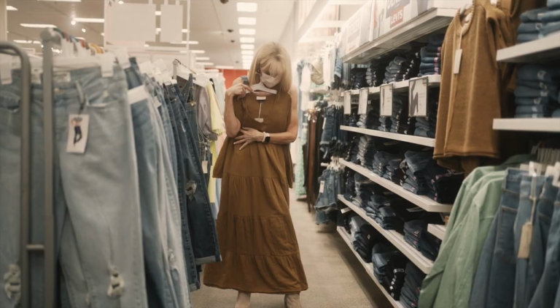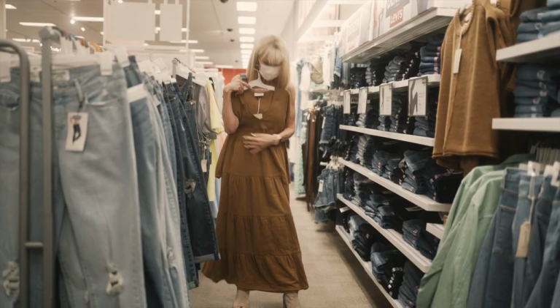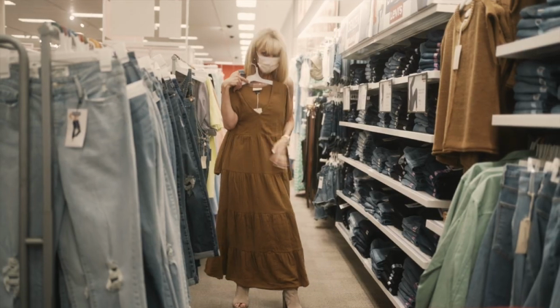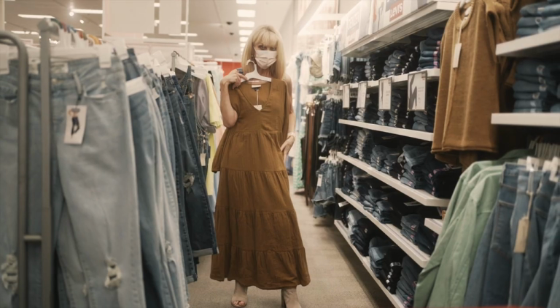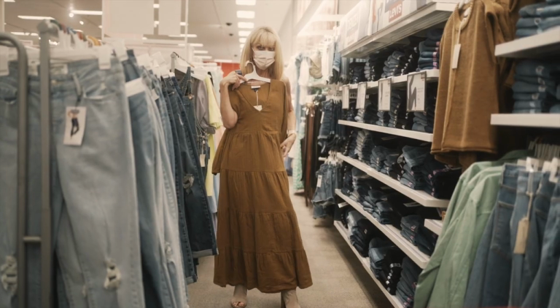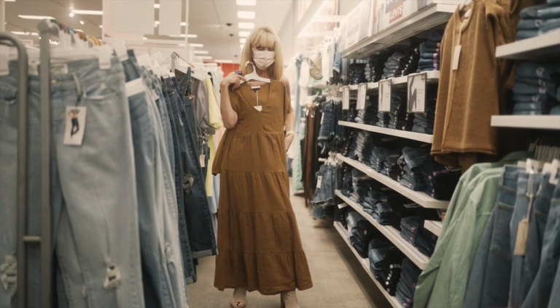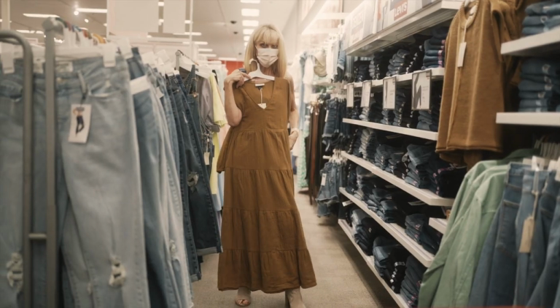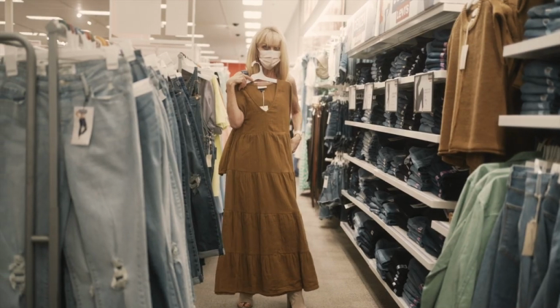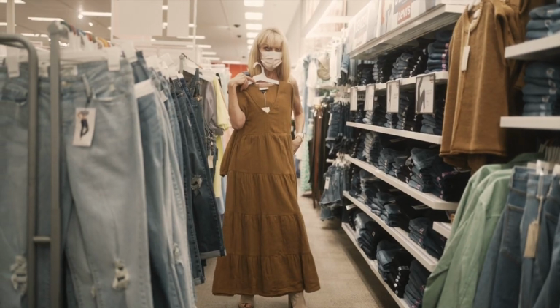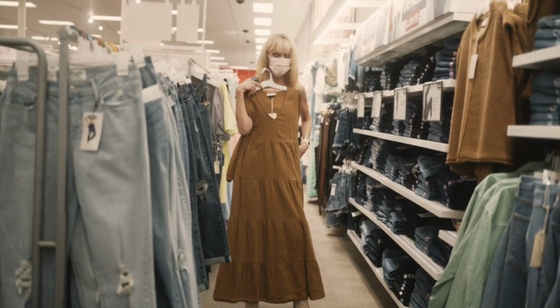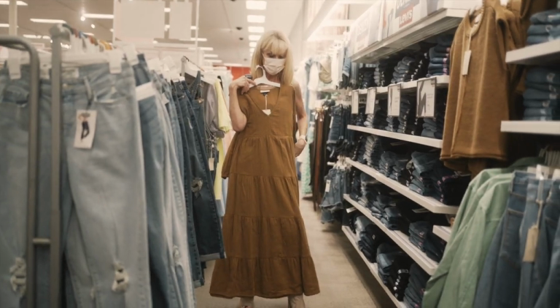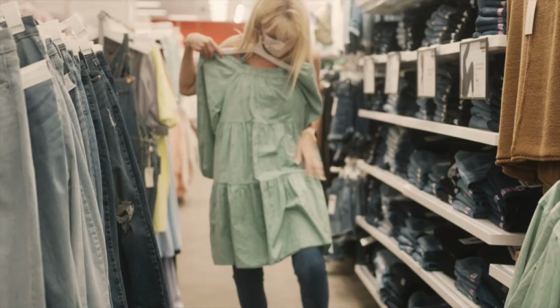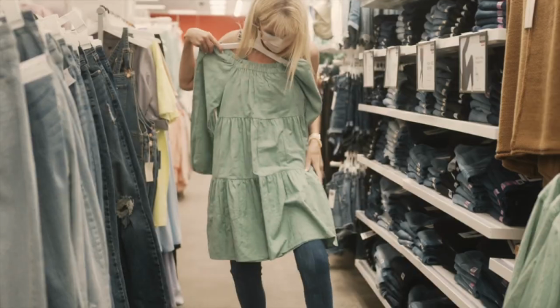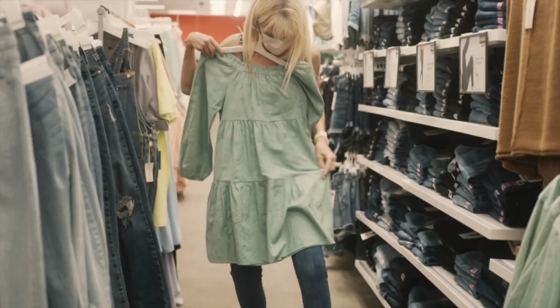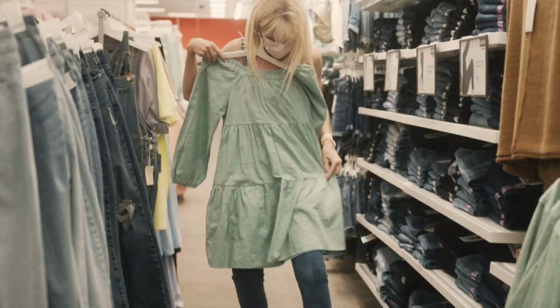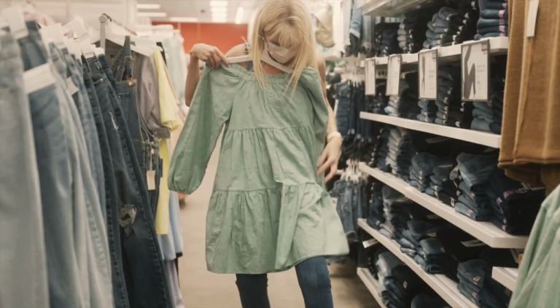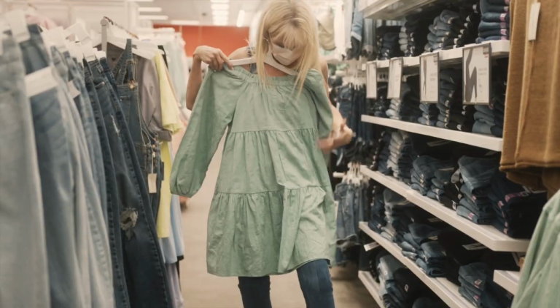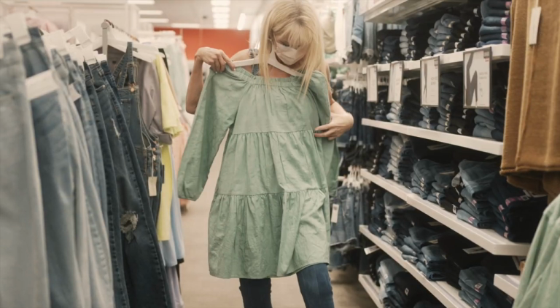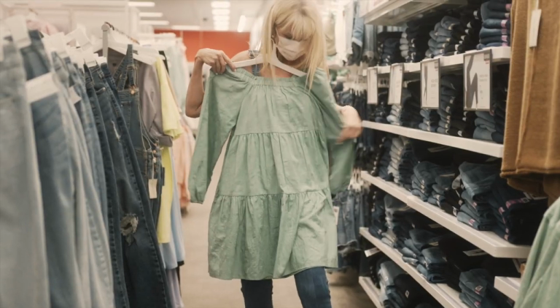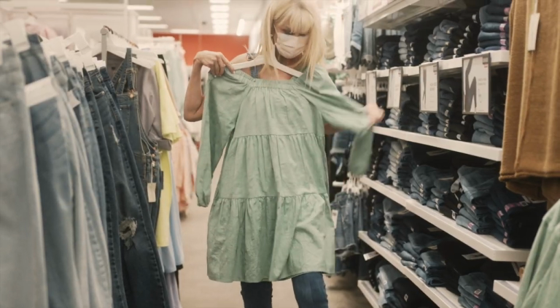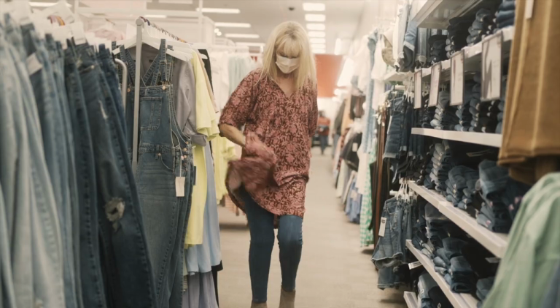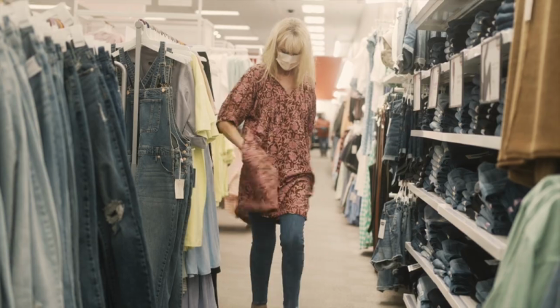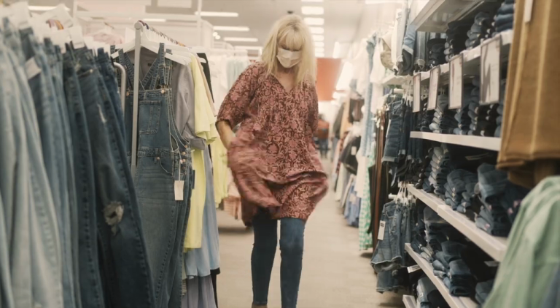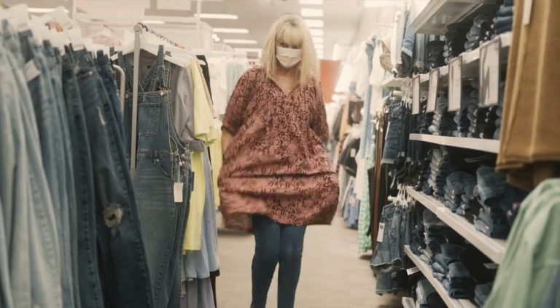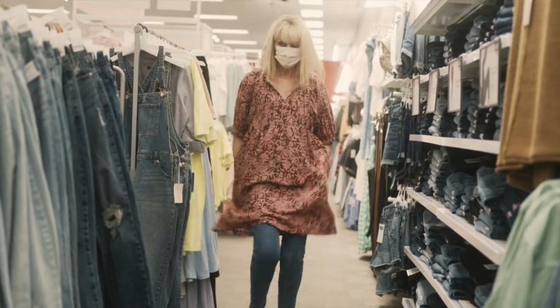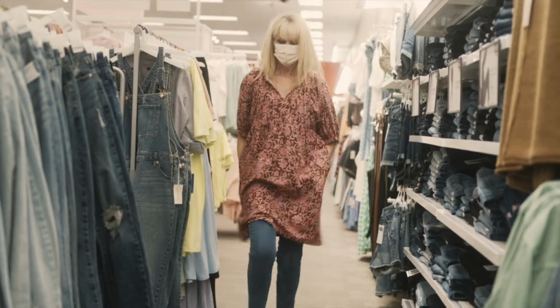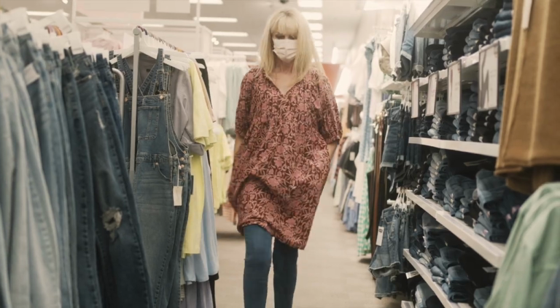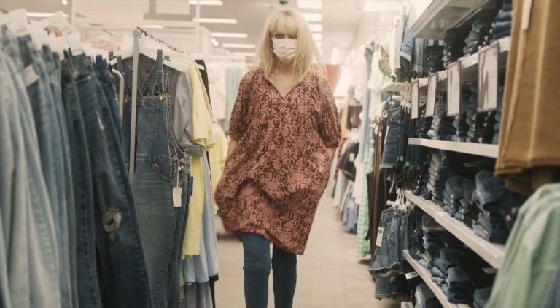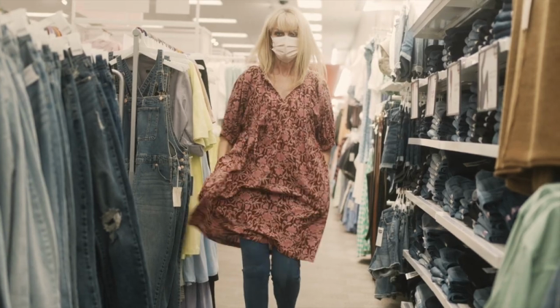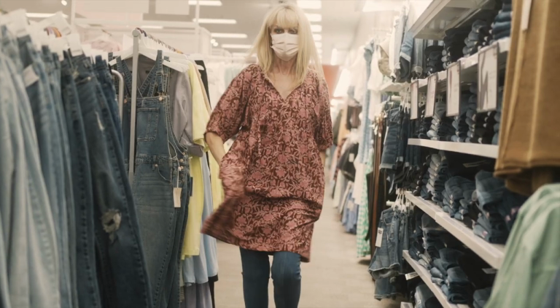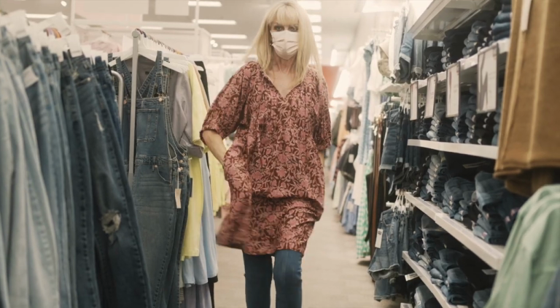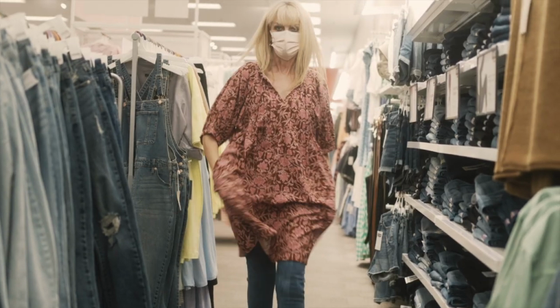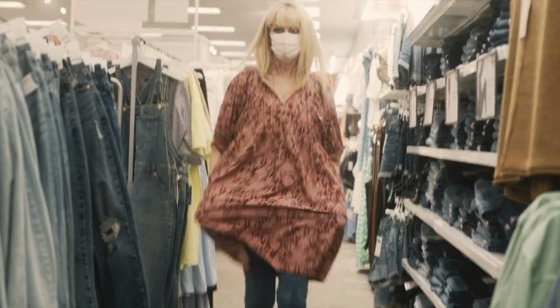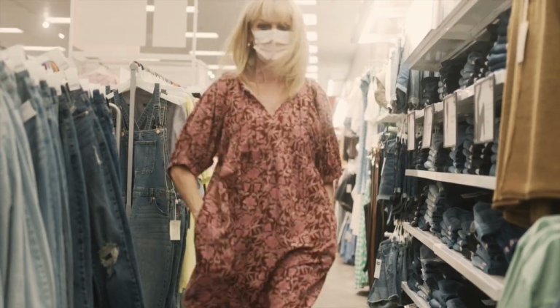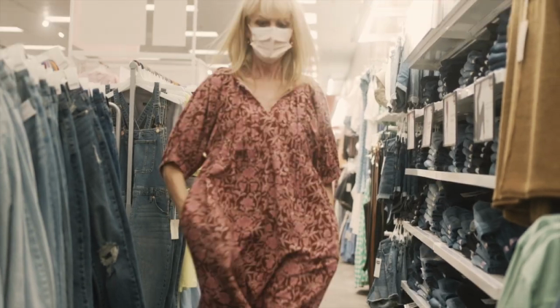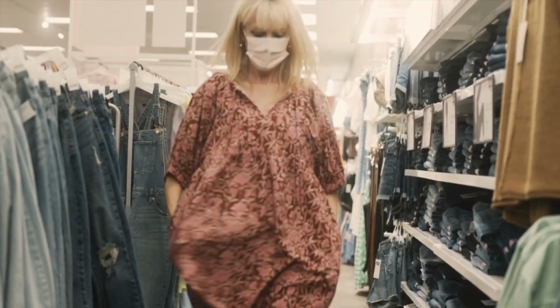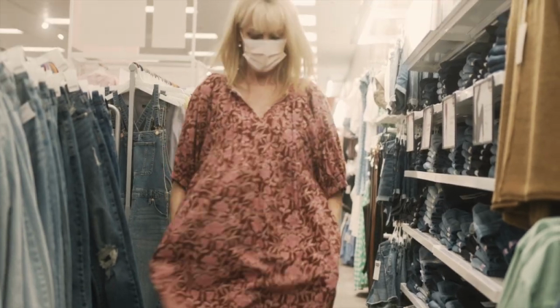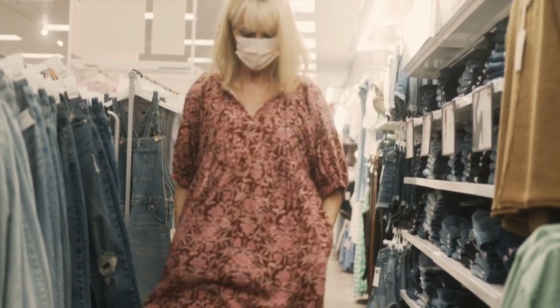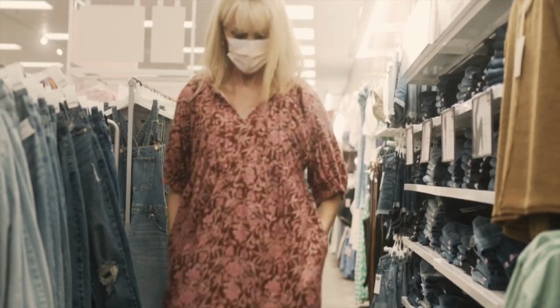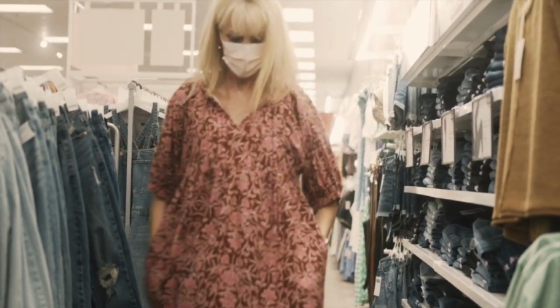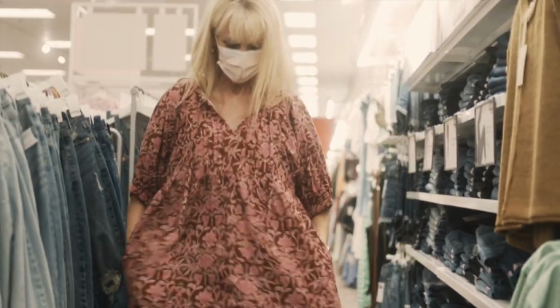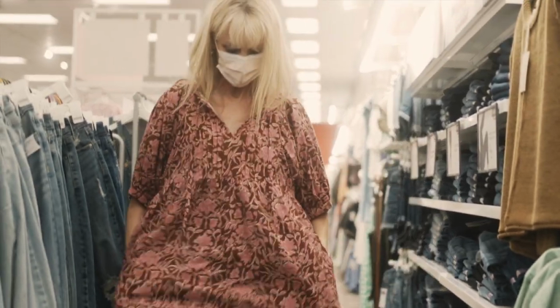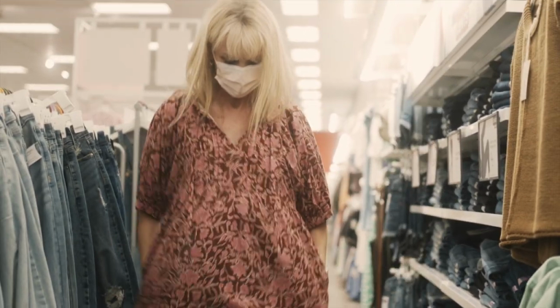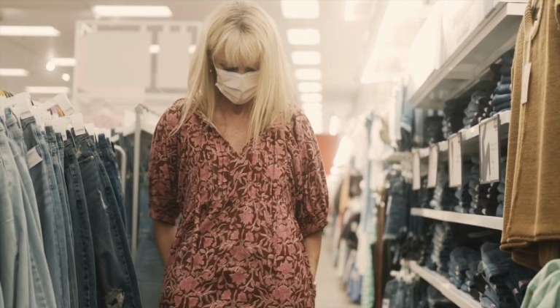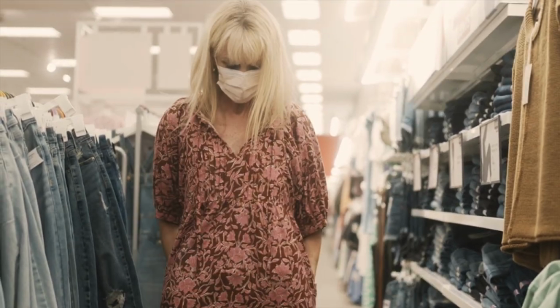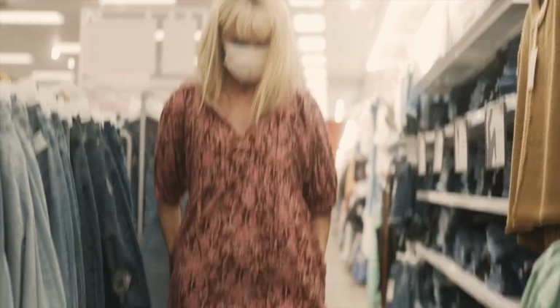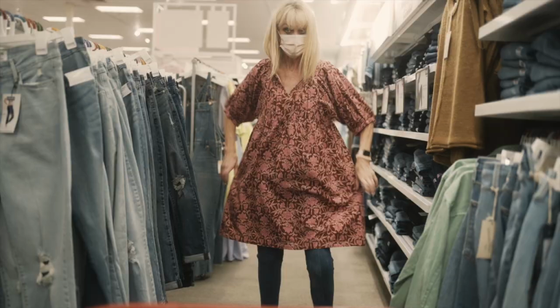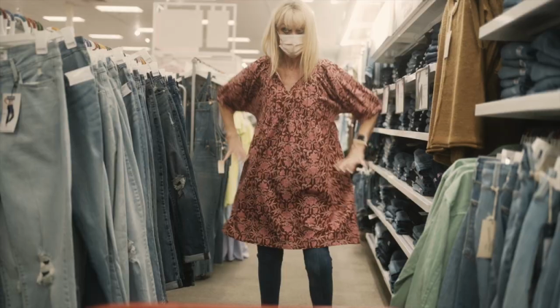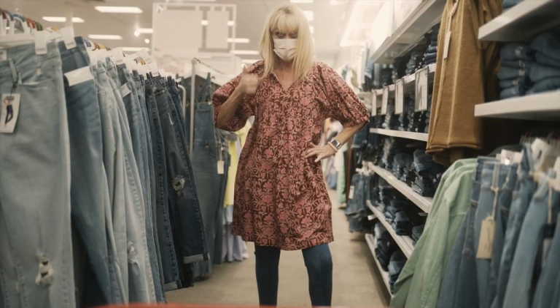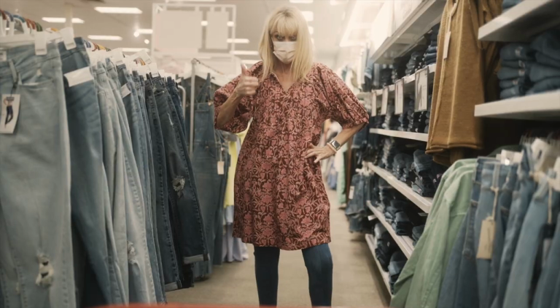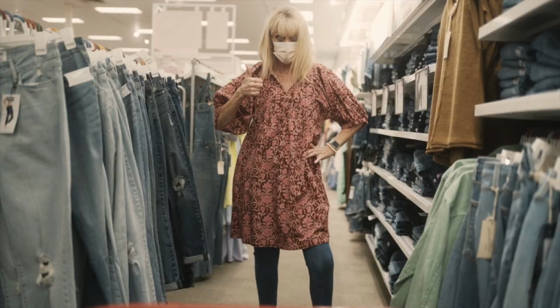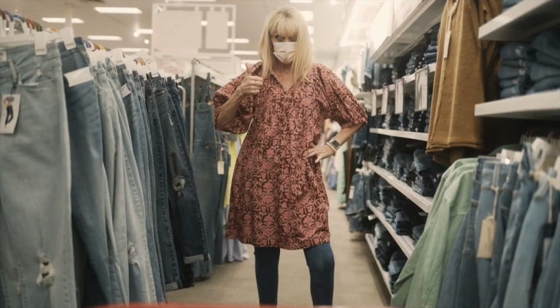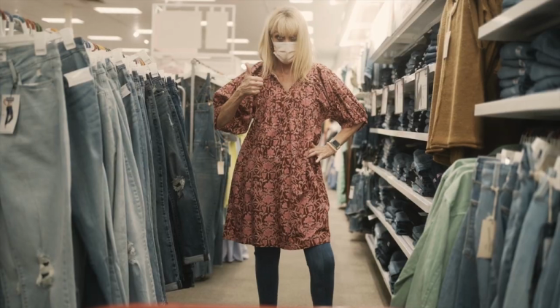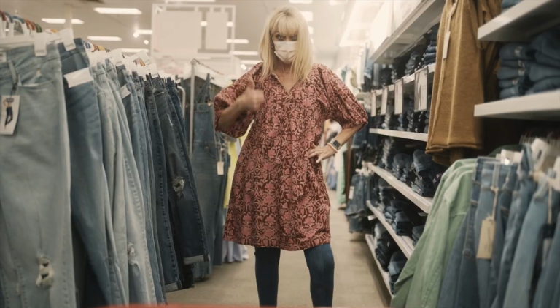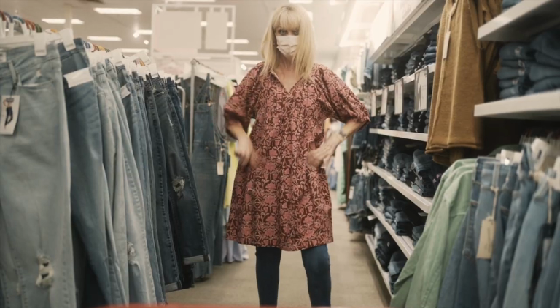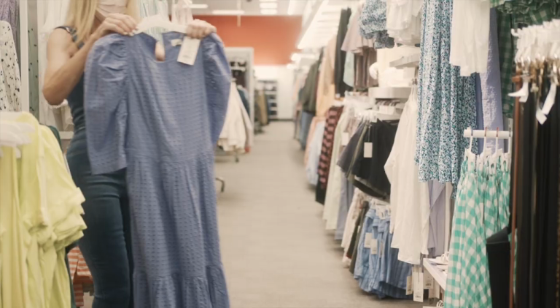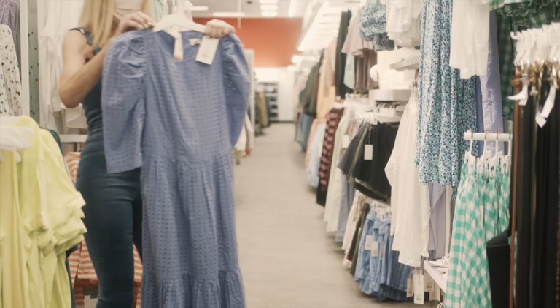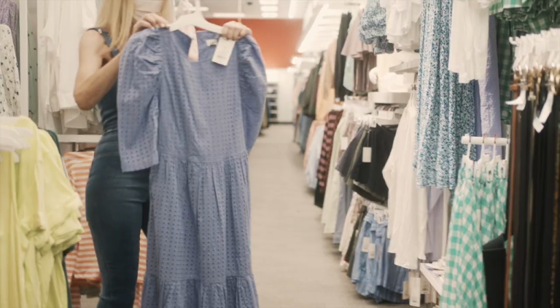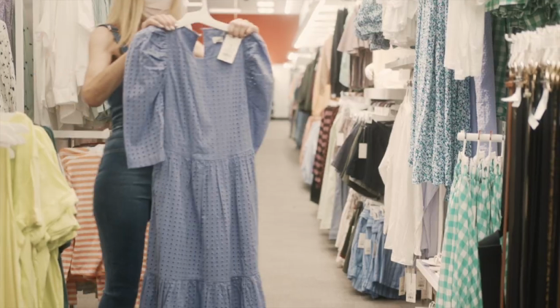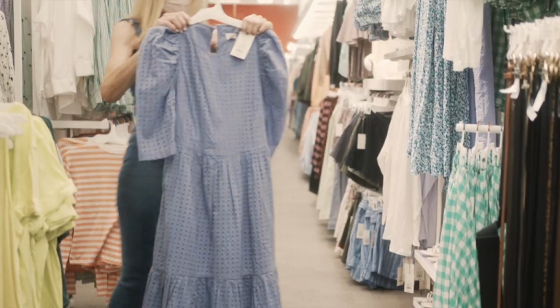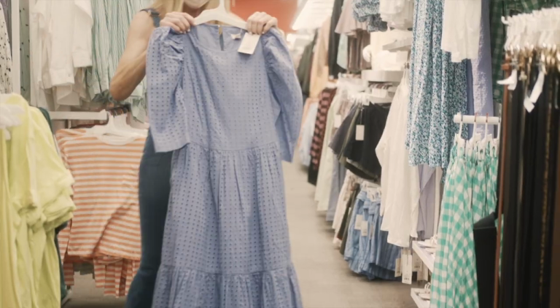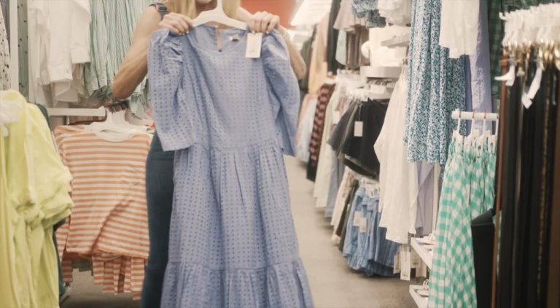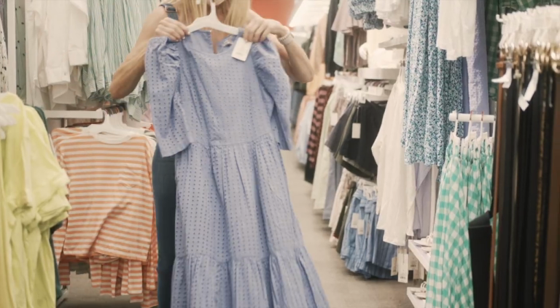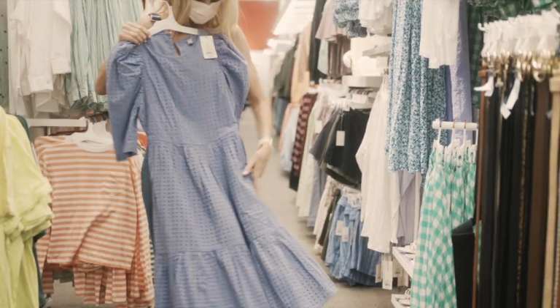Getting longer by the minute. A bit shorter. It has pockets. This one.